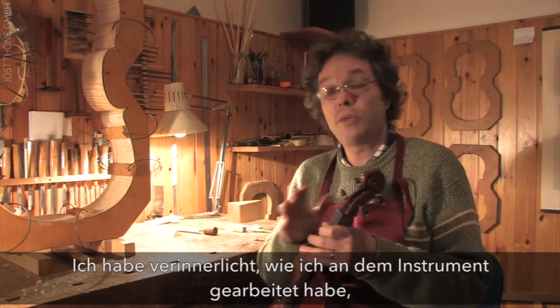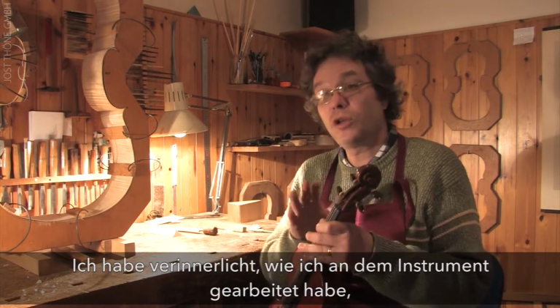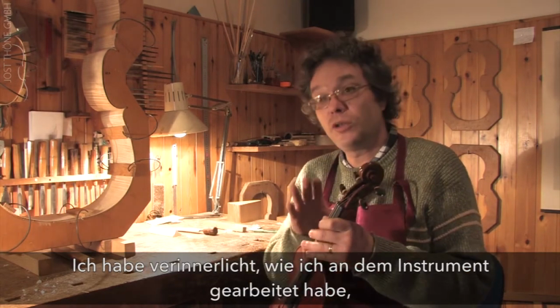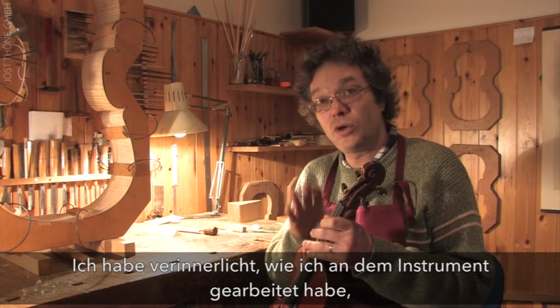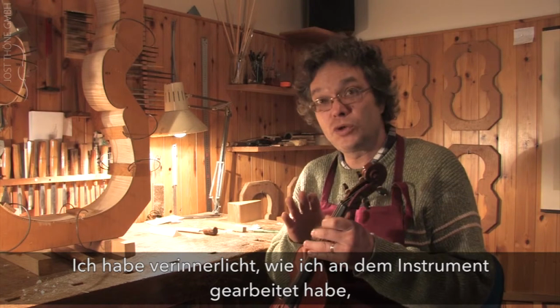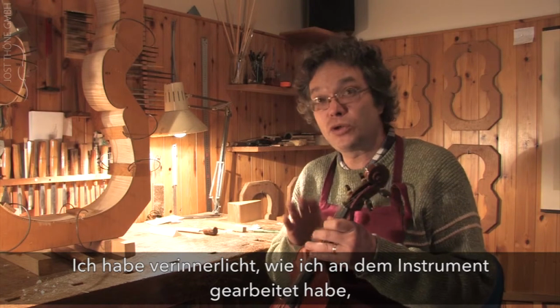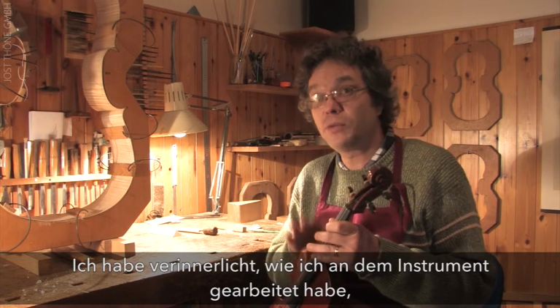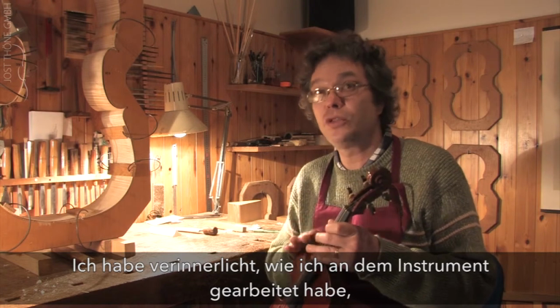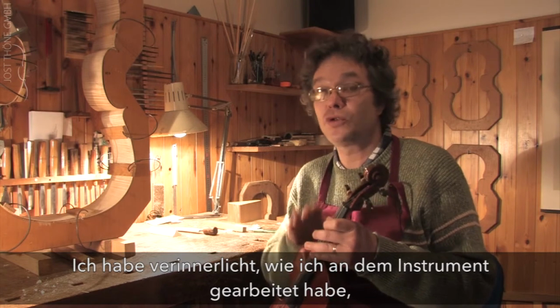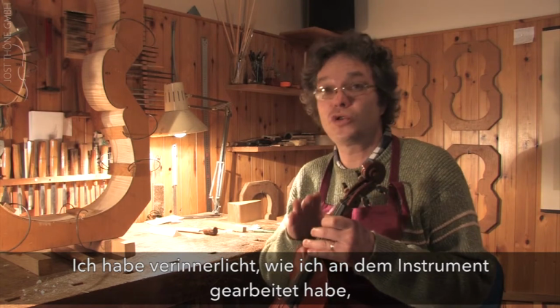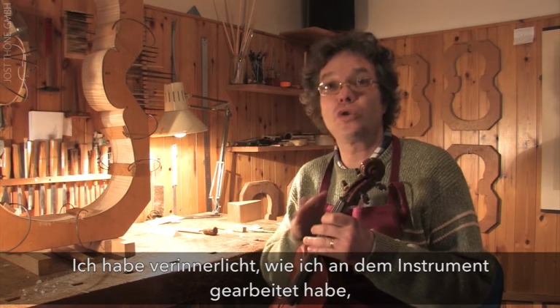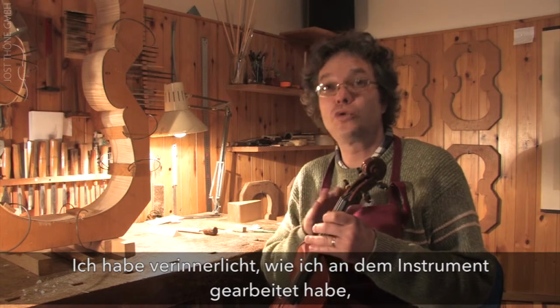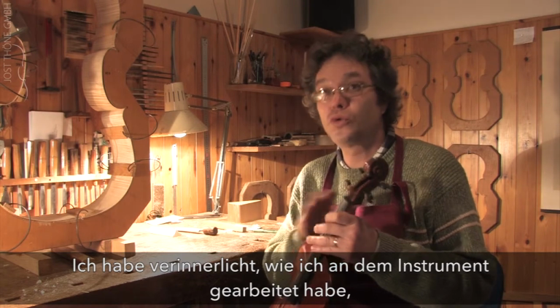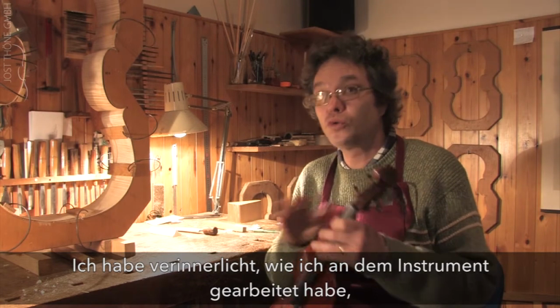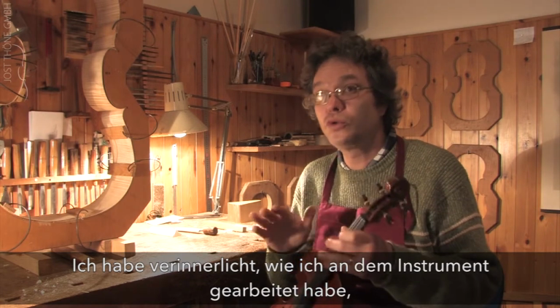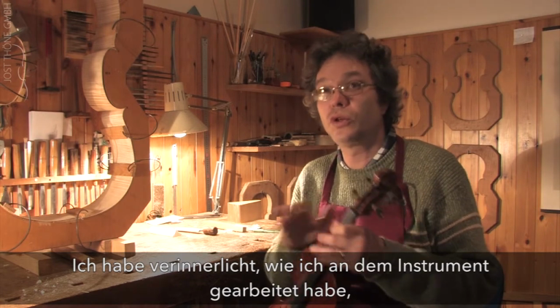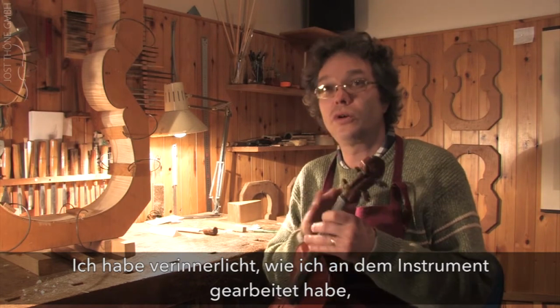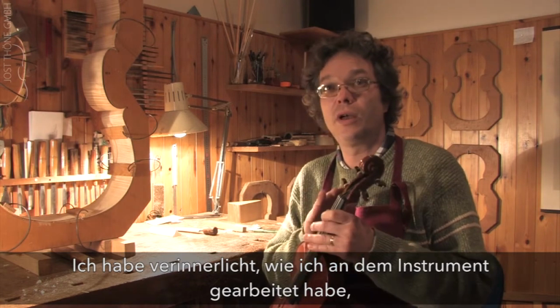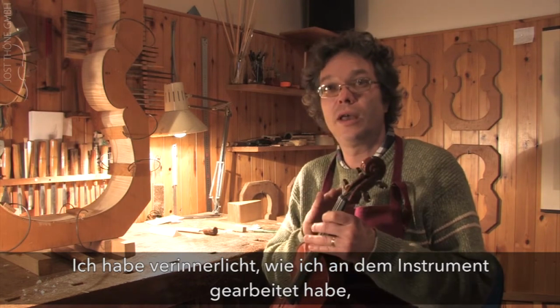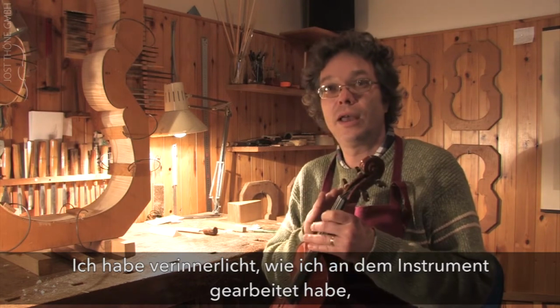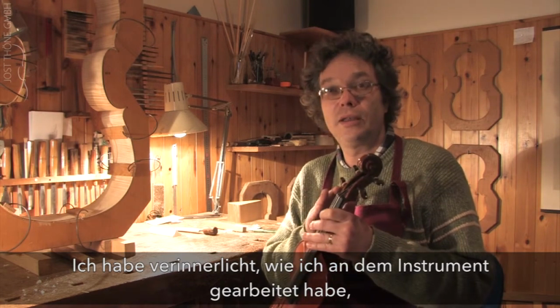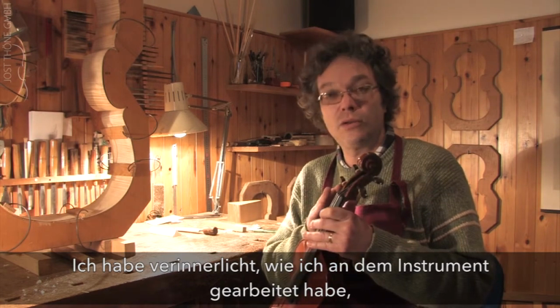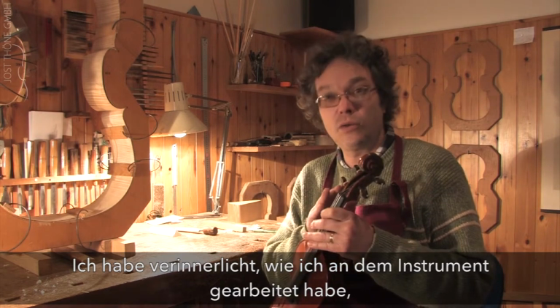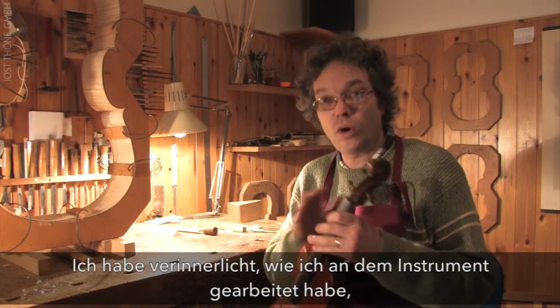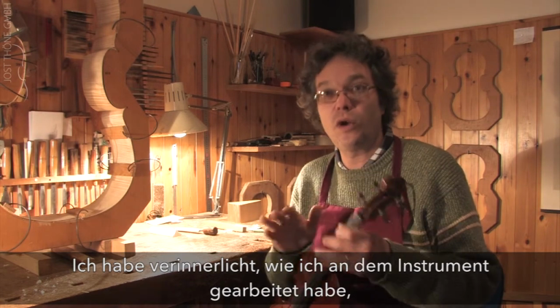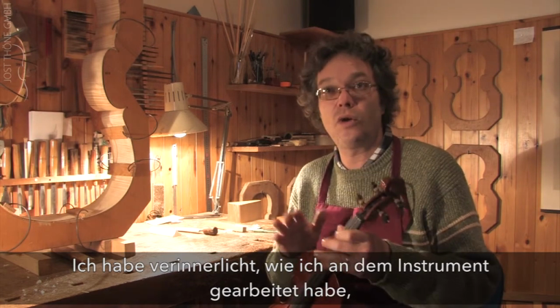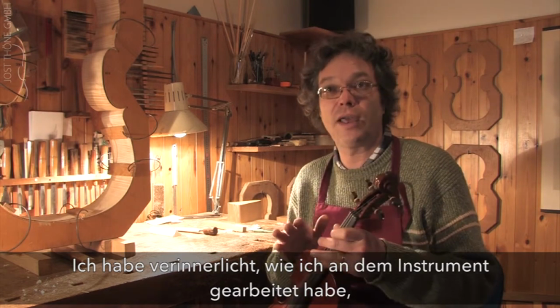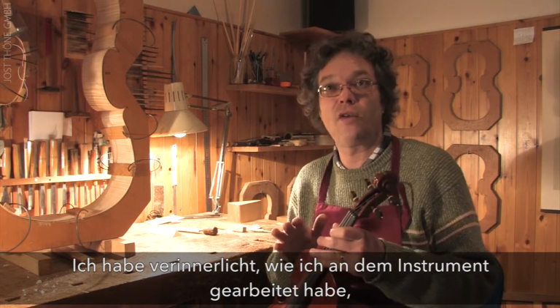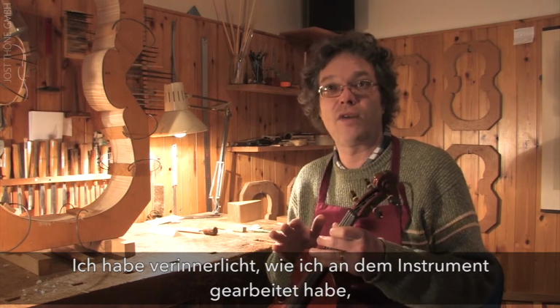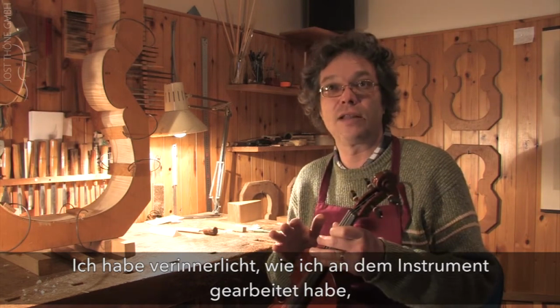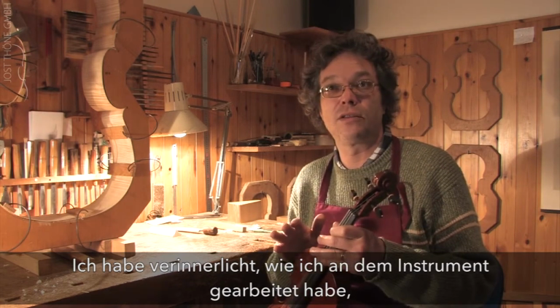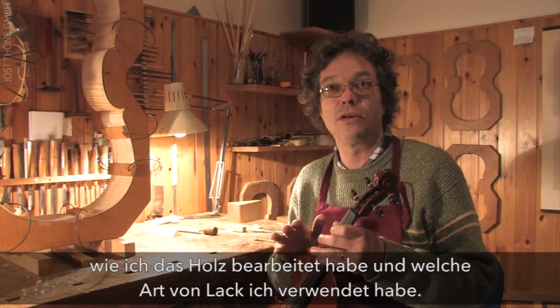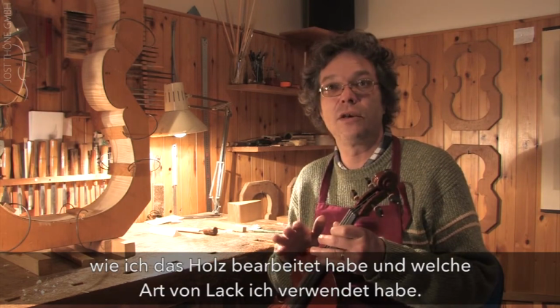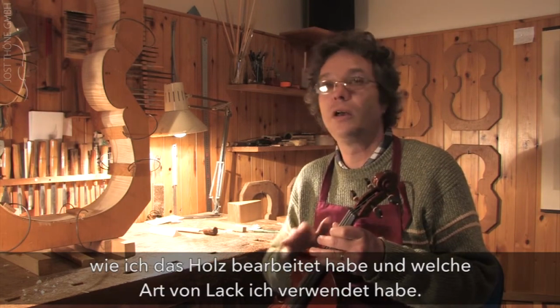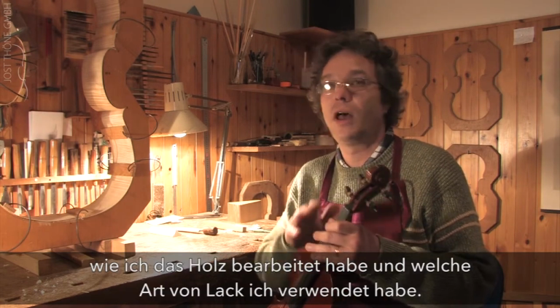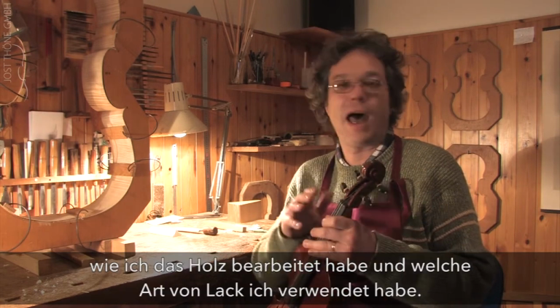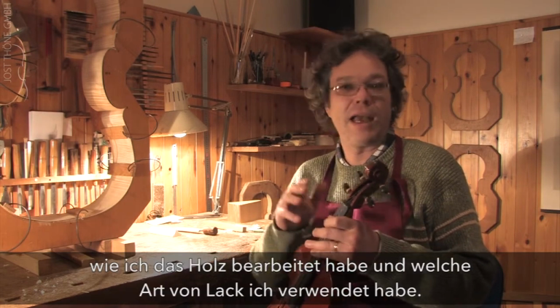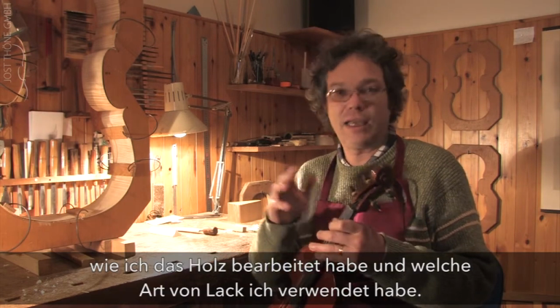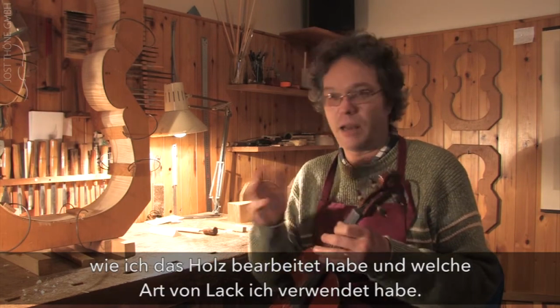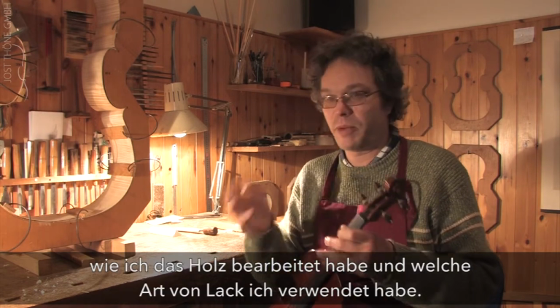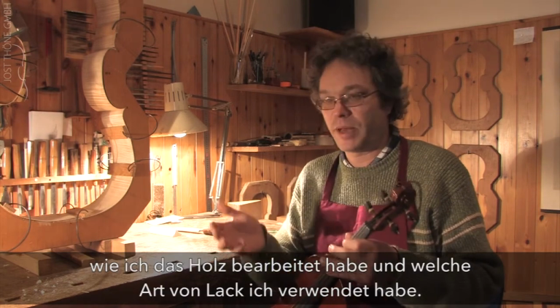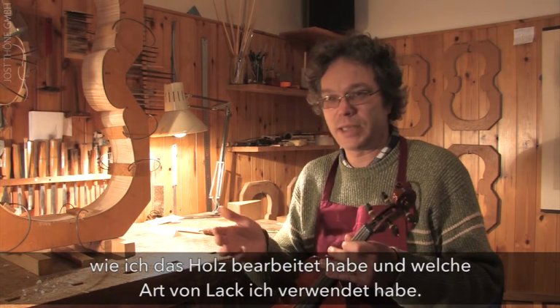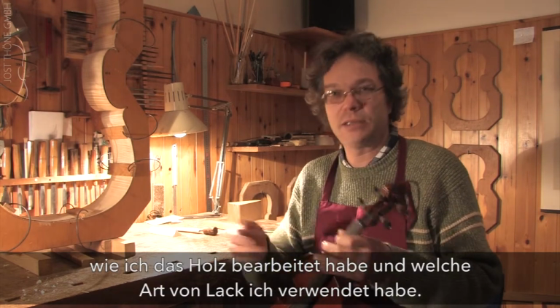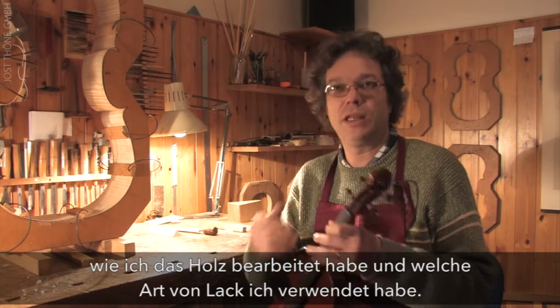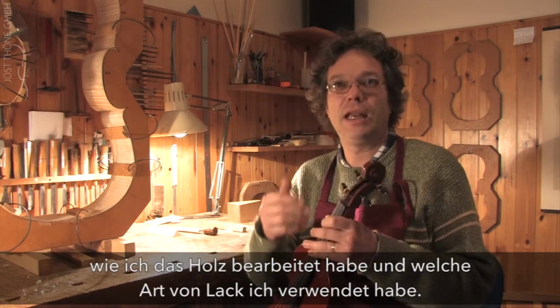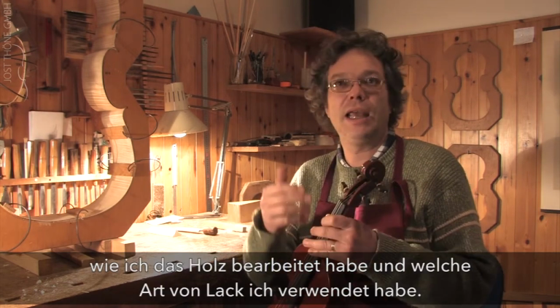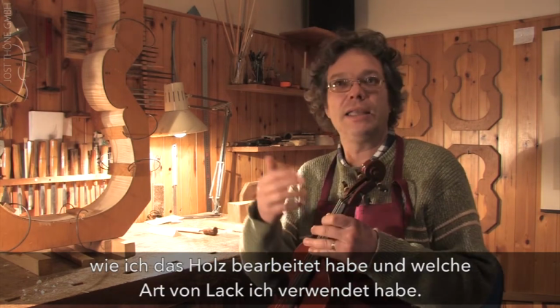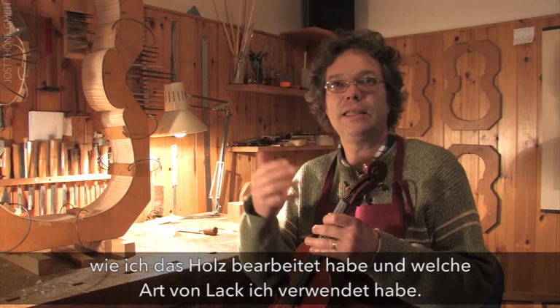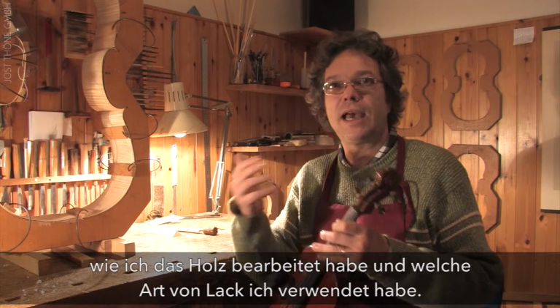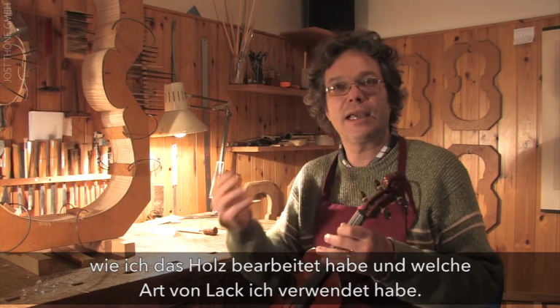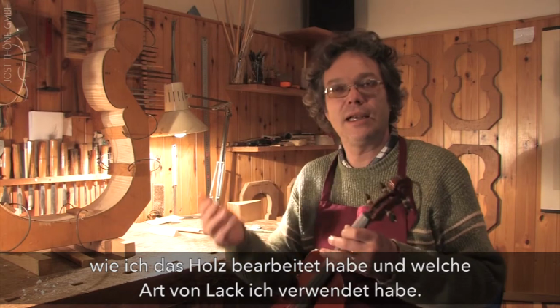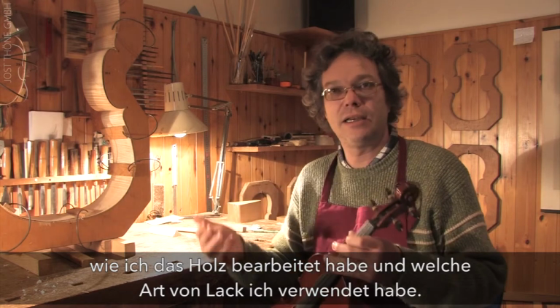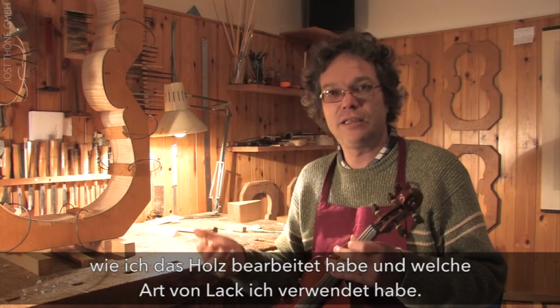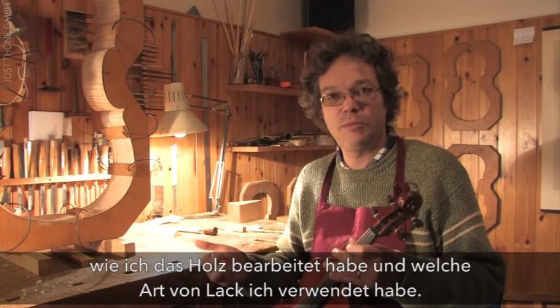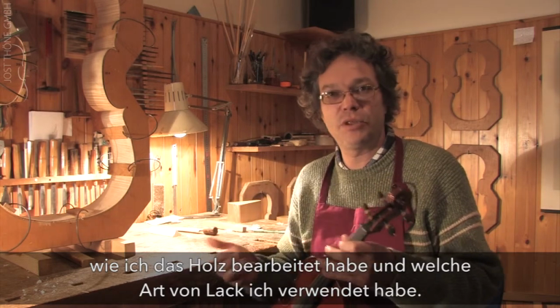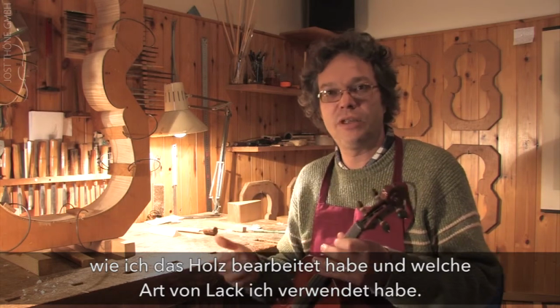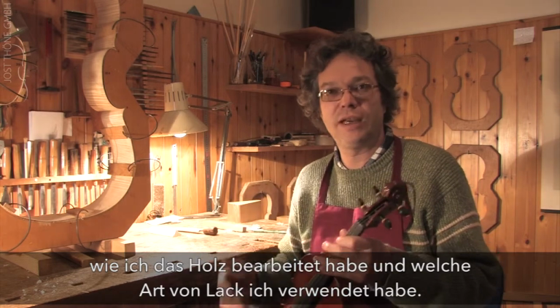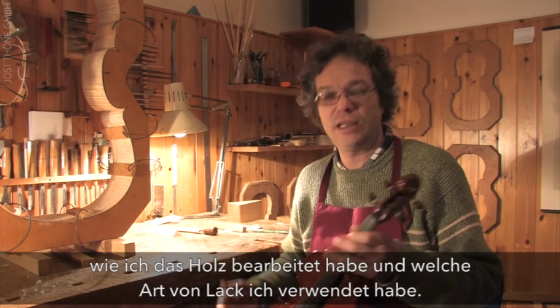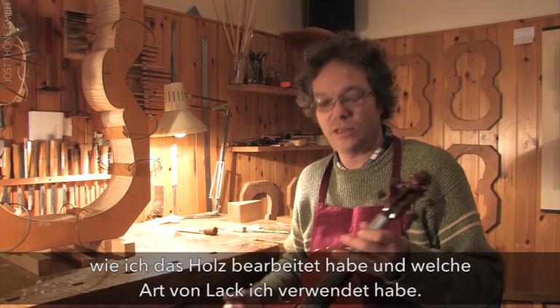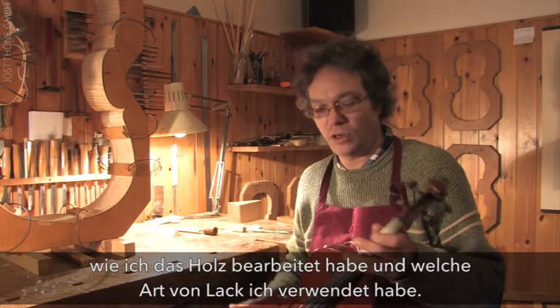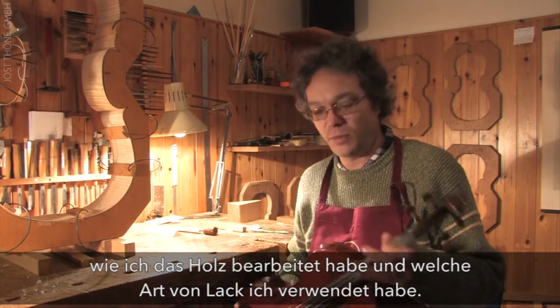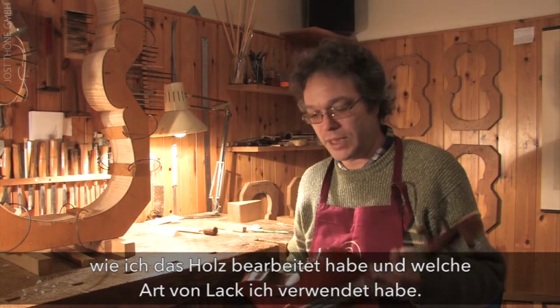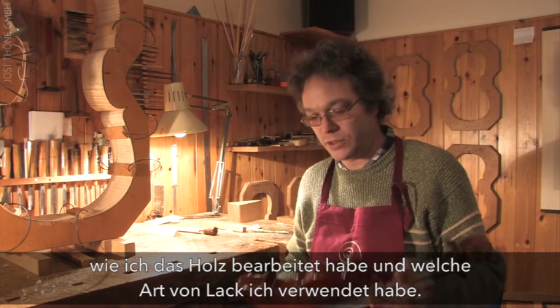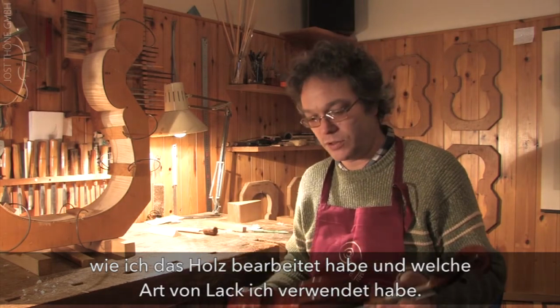About each instrument I know everything I have done — including the preparation of the wood and the type of varnish I applied.